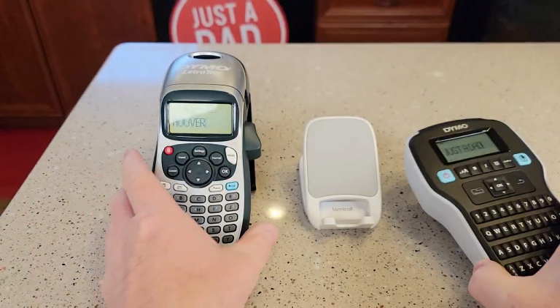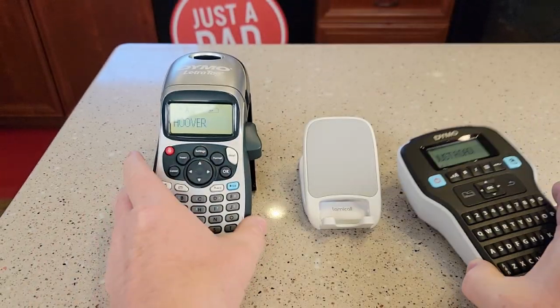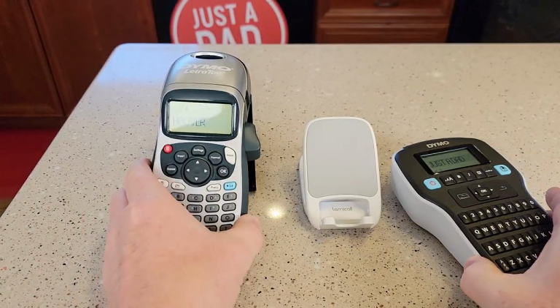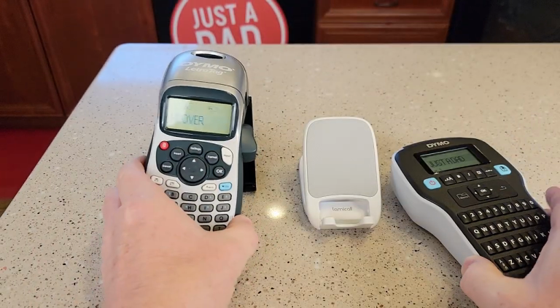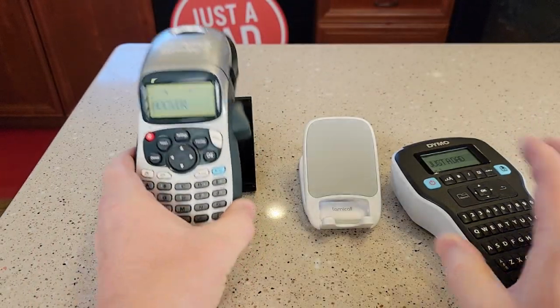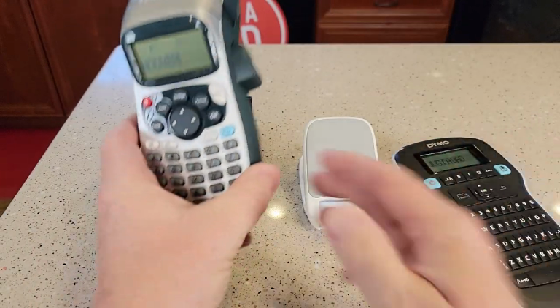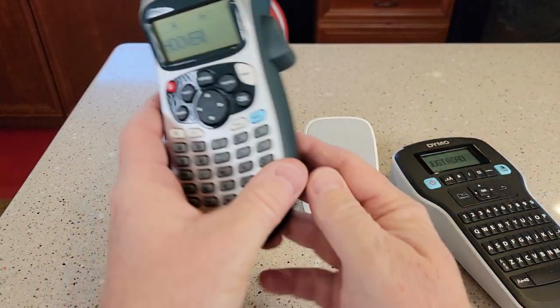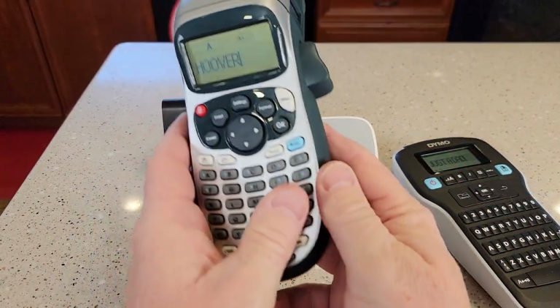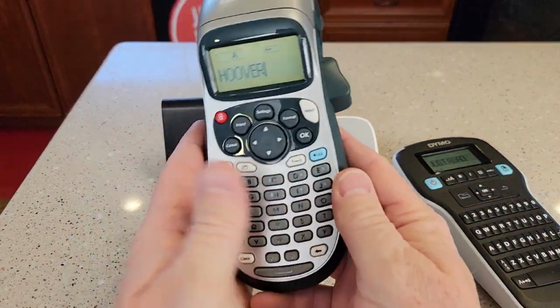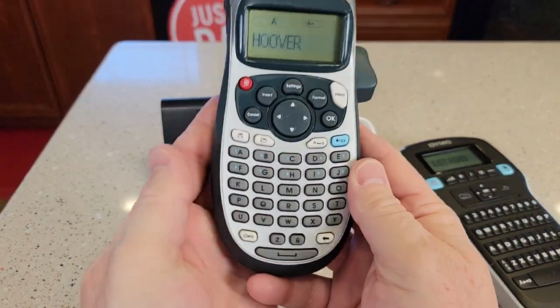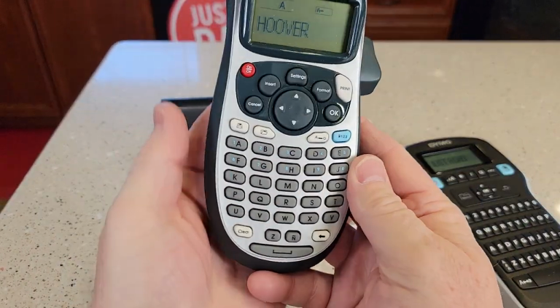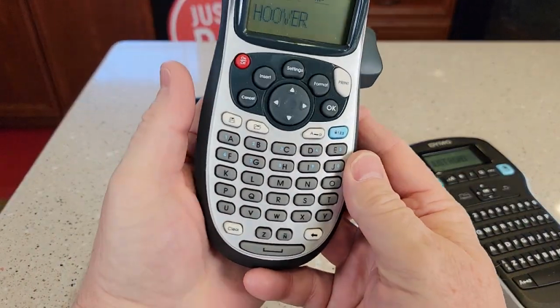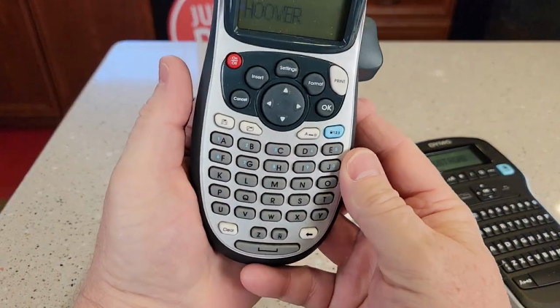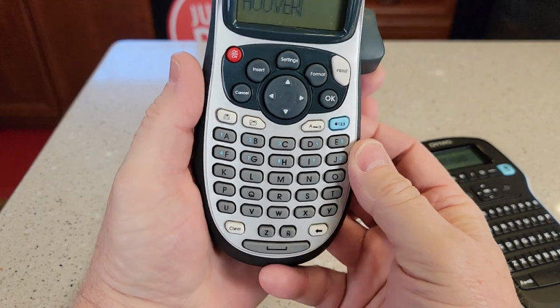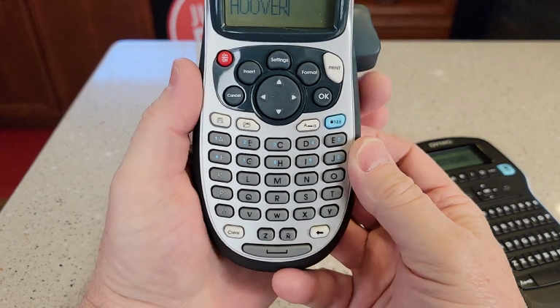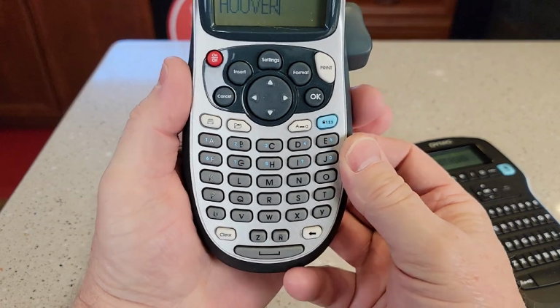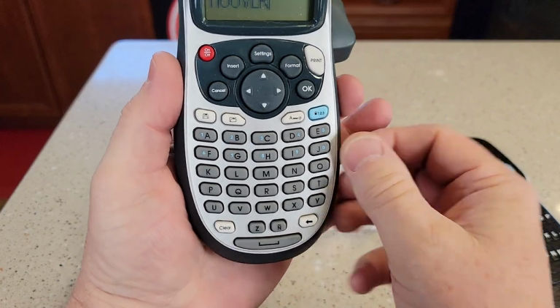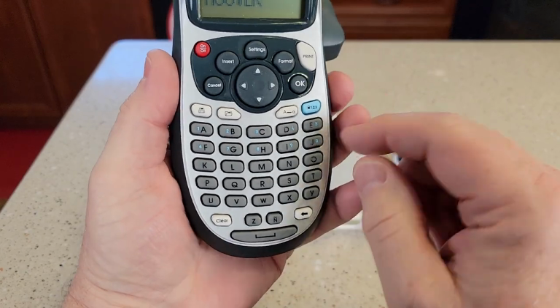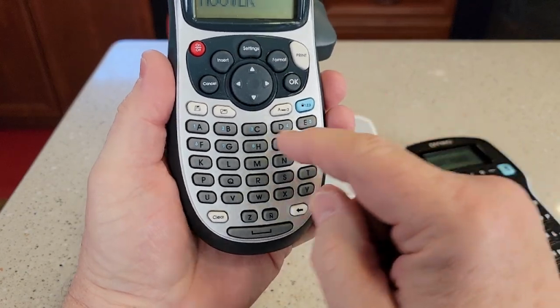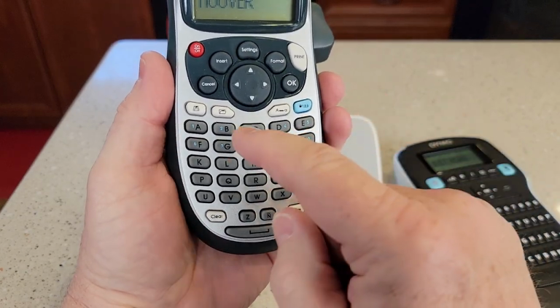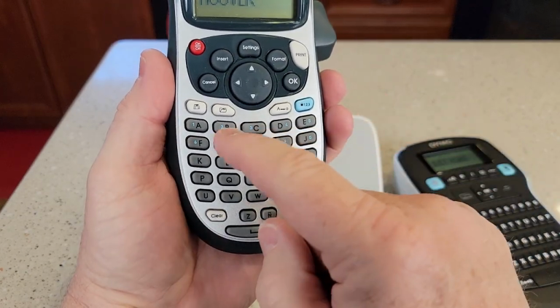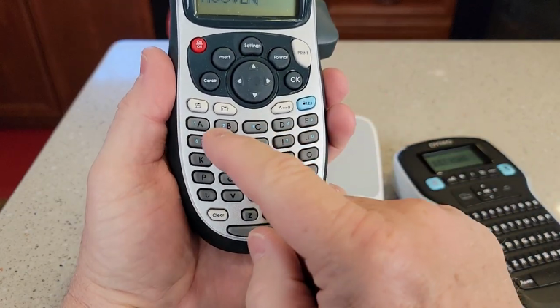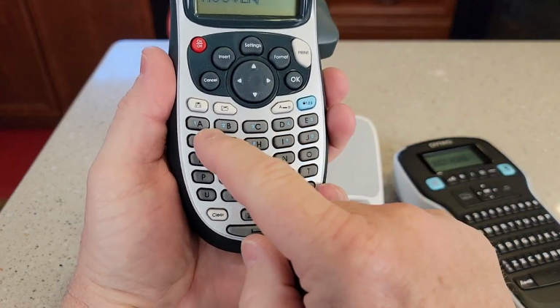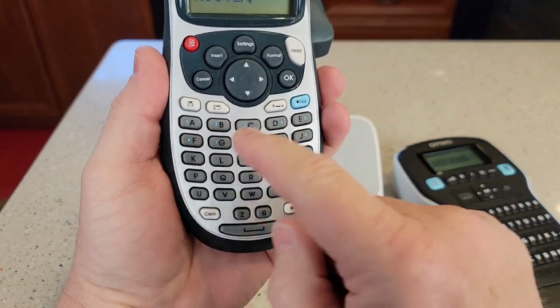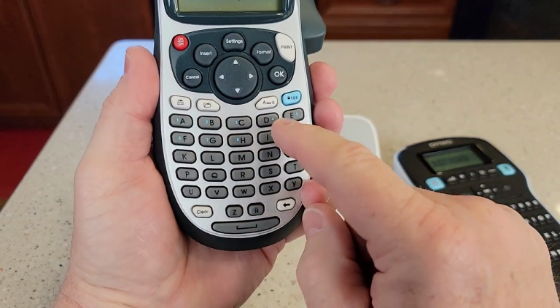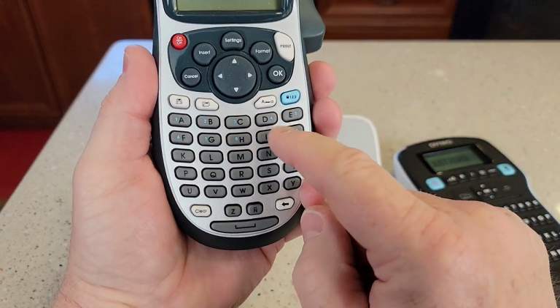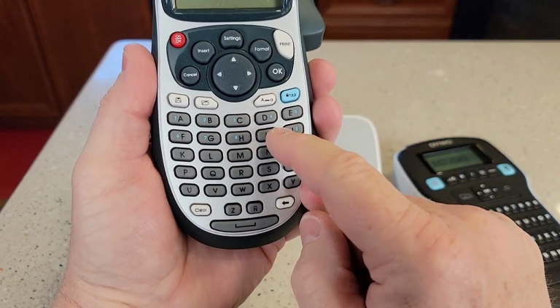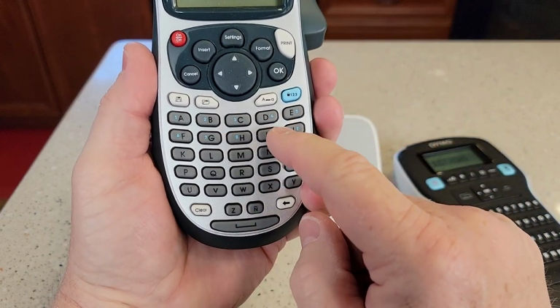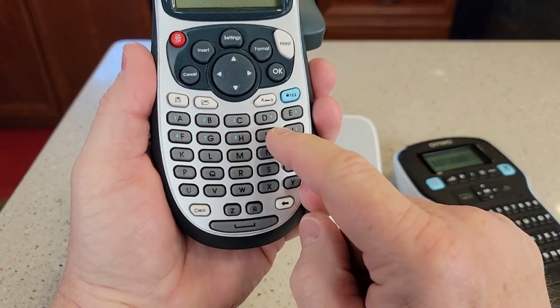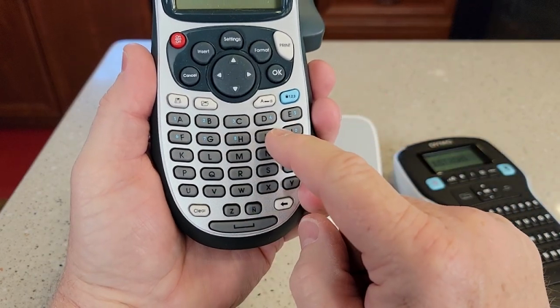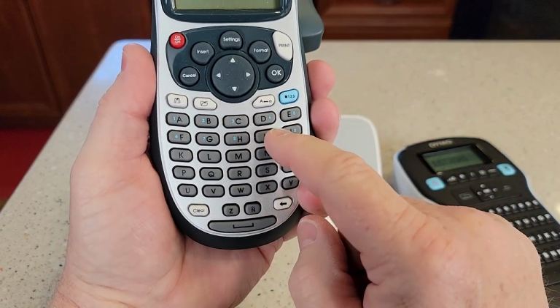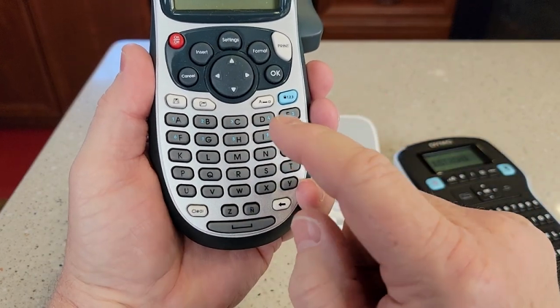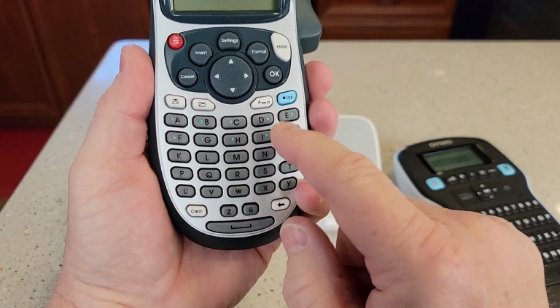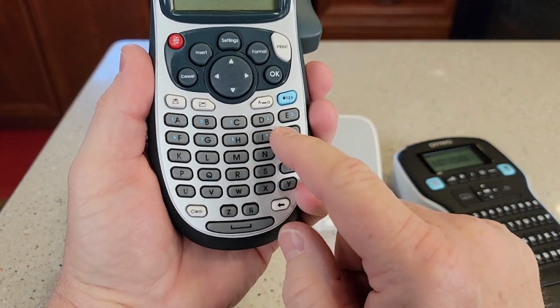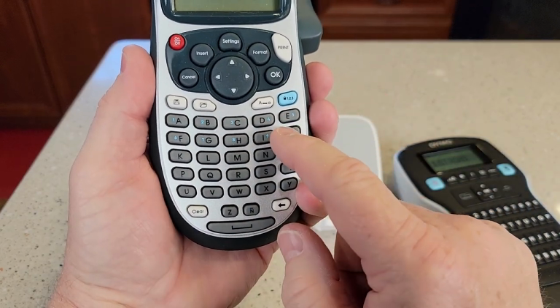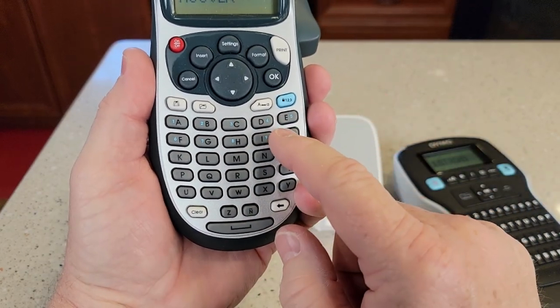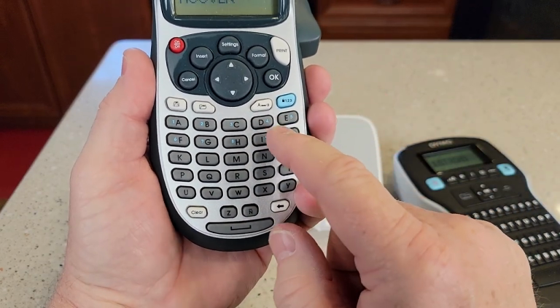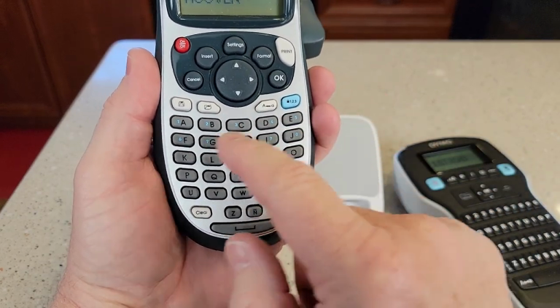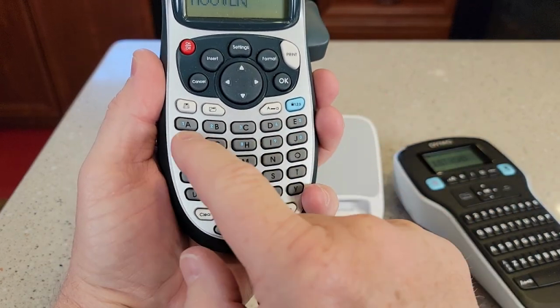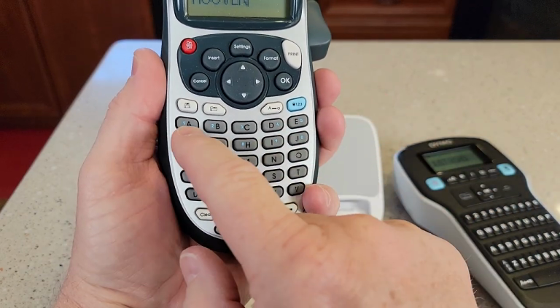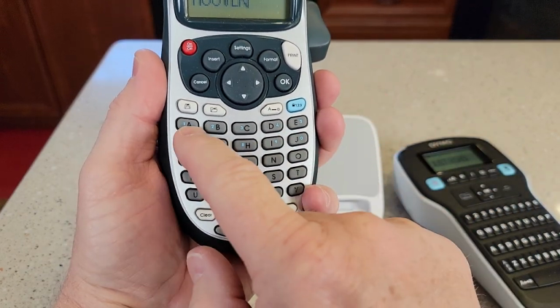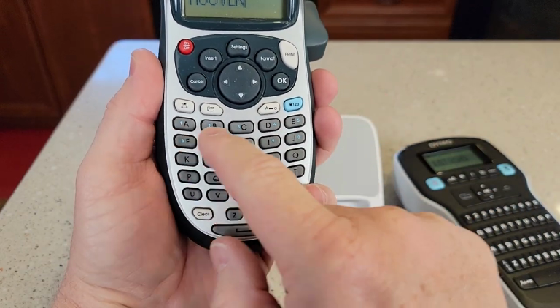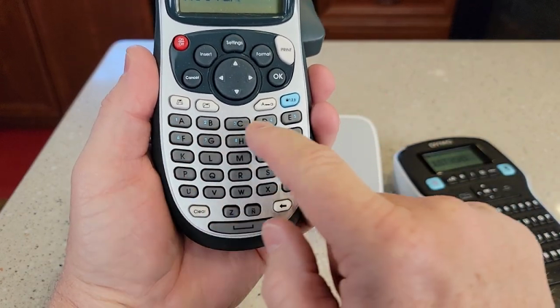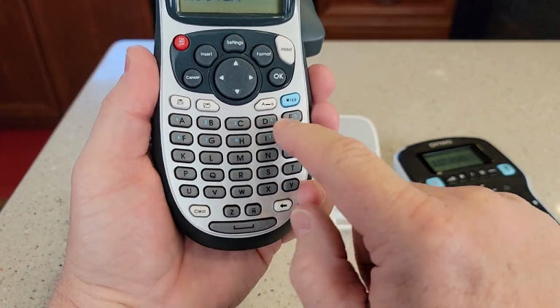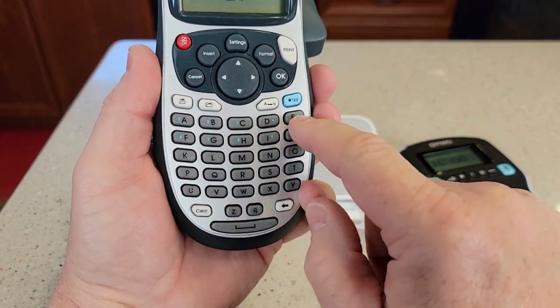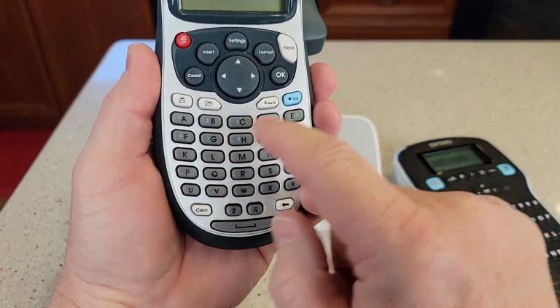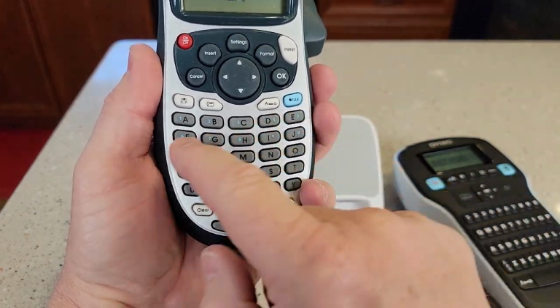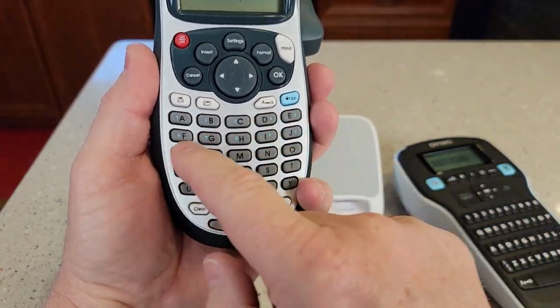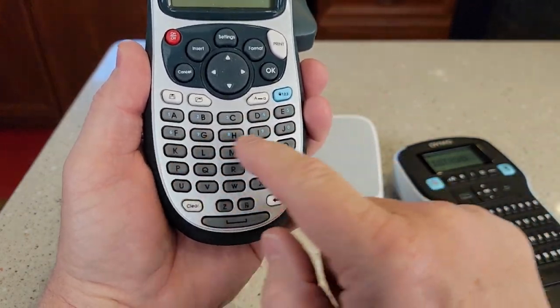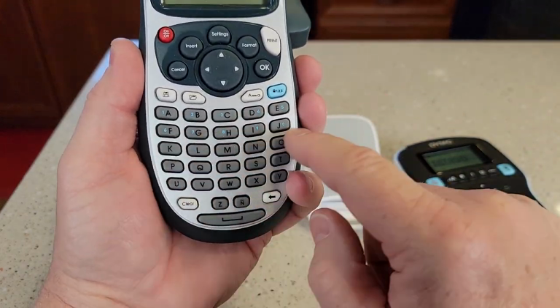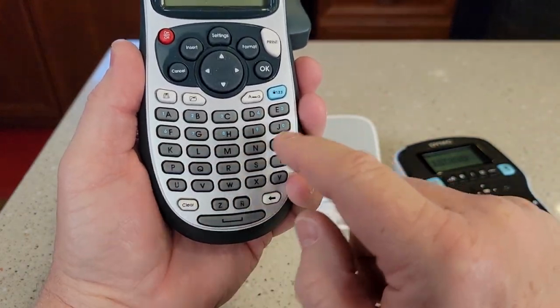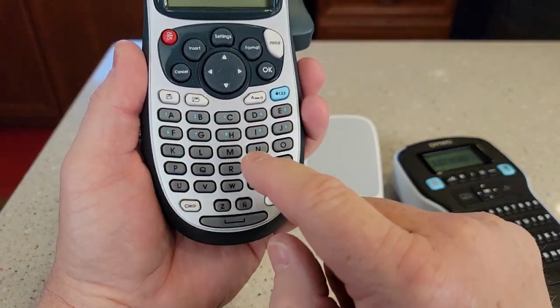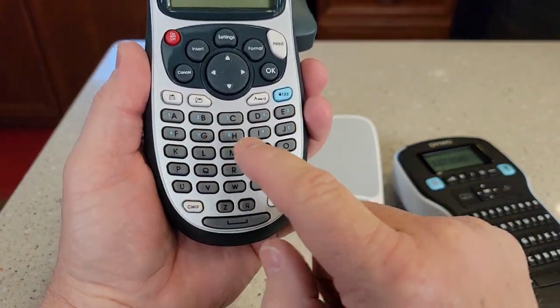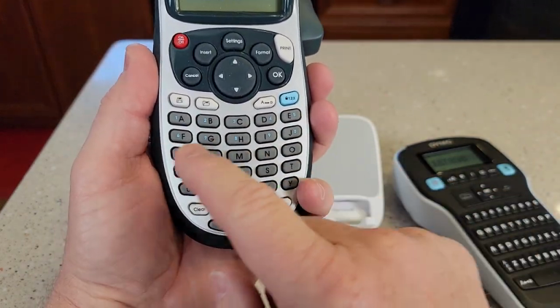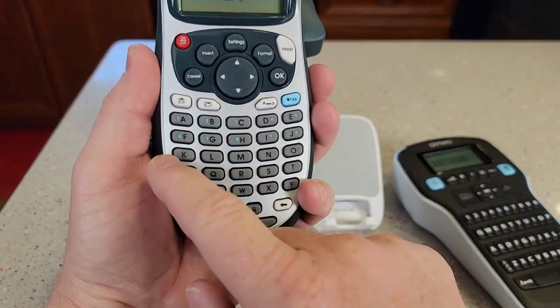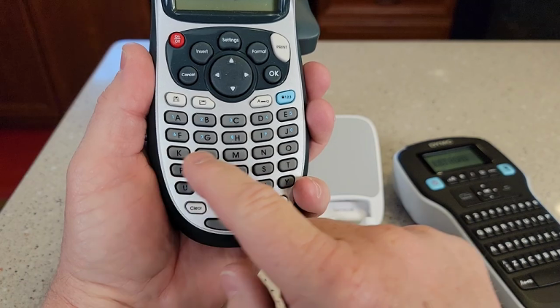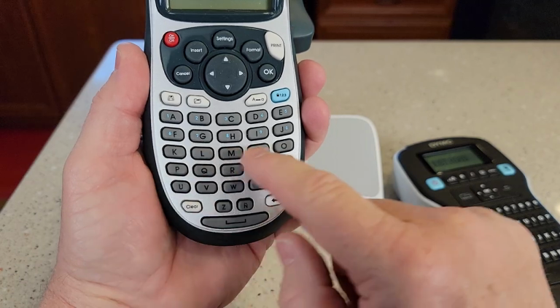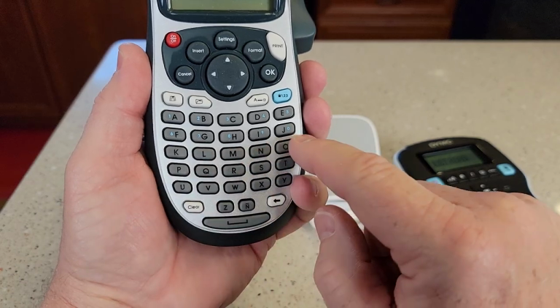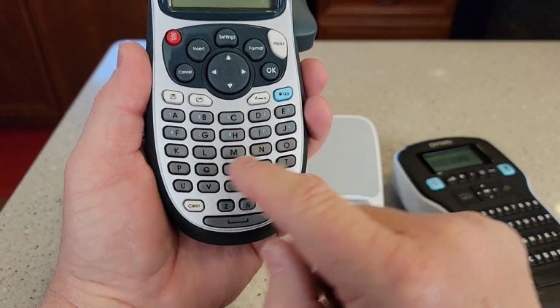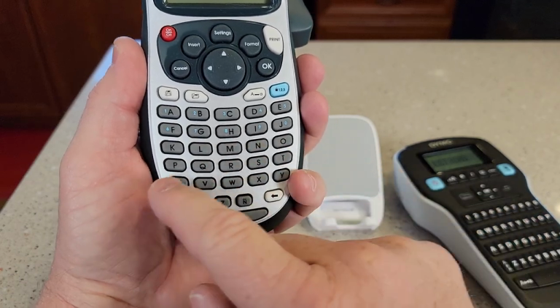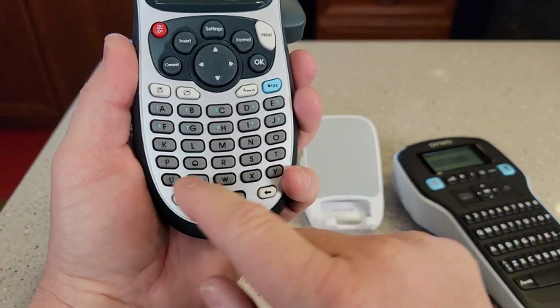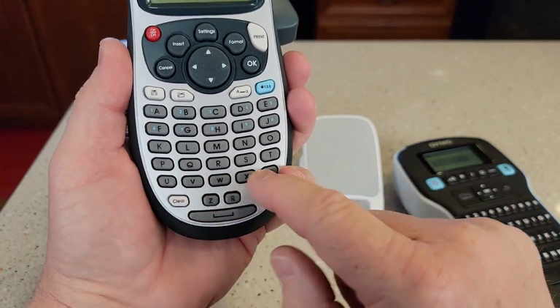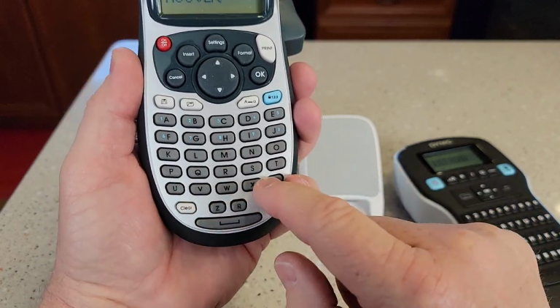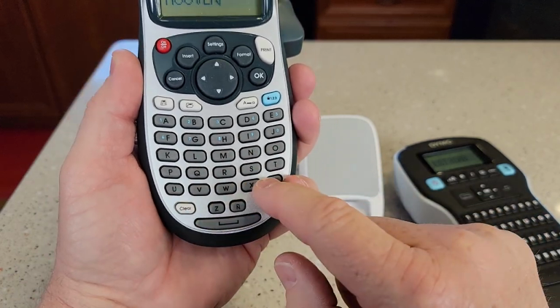Now over here it's a little bit different. This can take some getting used to if you're used to a typewriter. The letters are in a logical order.